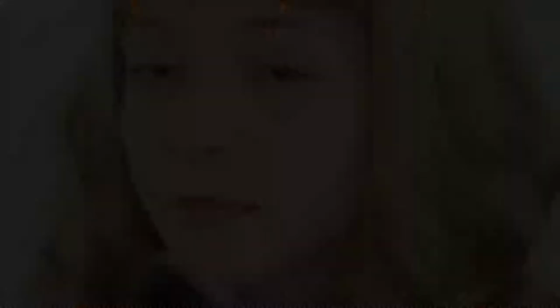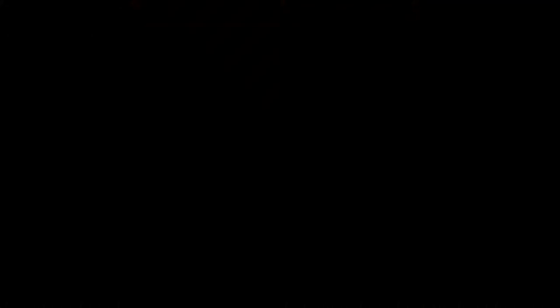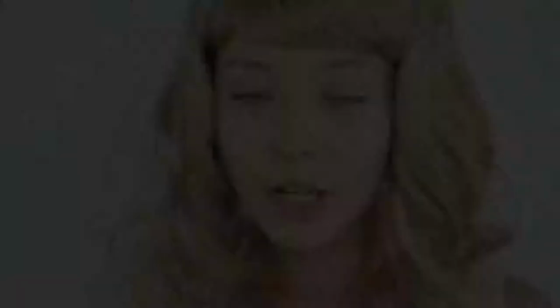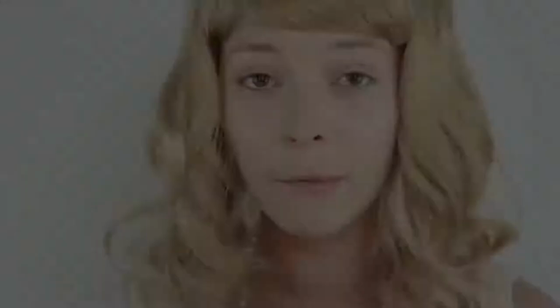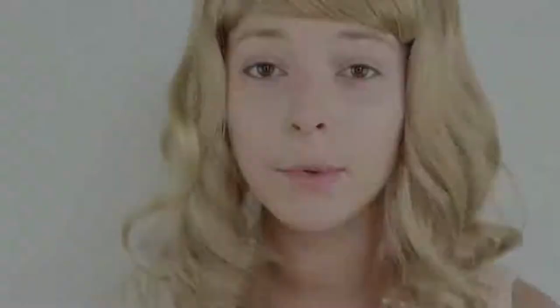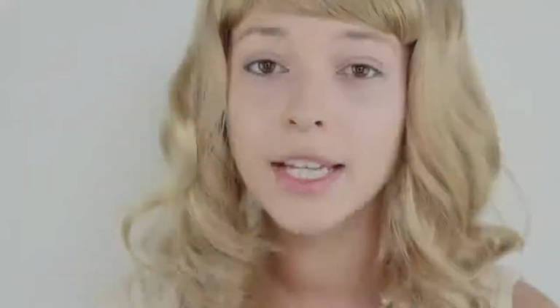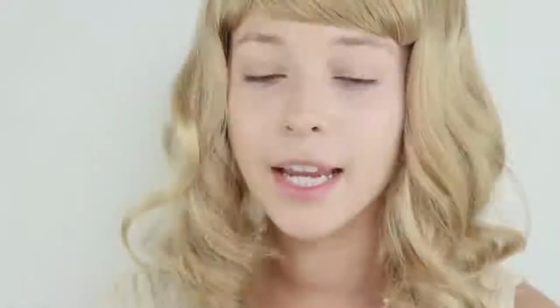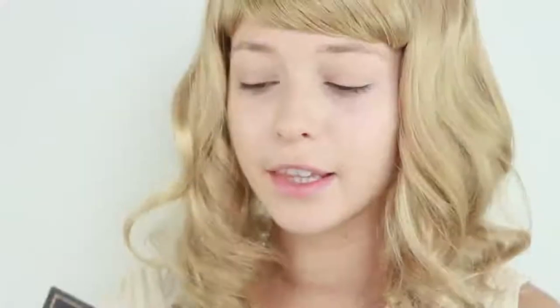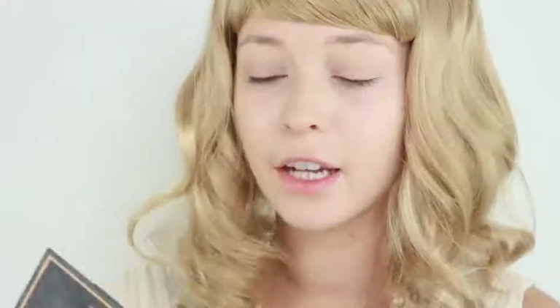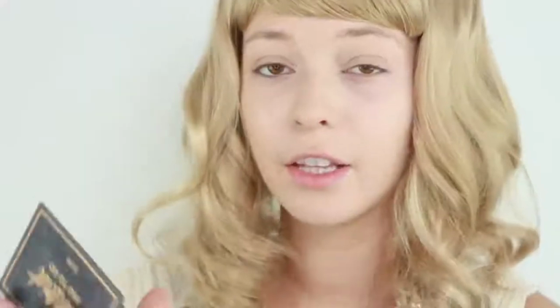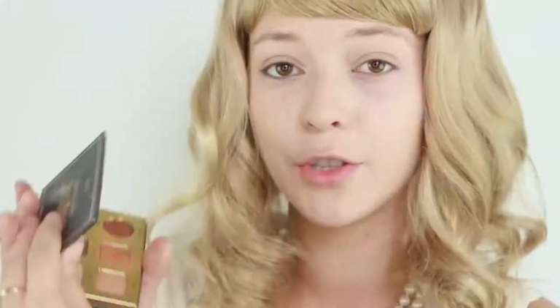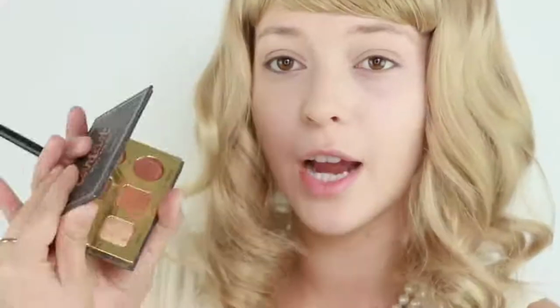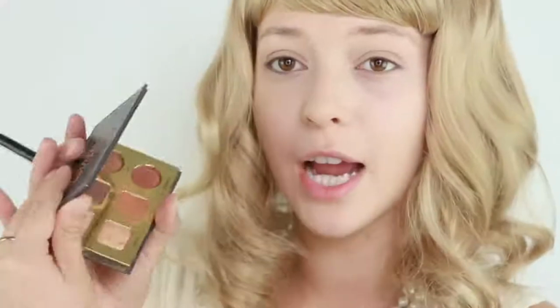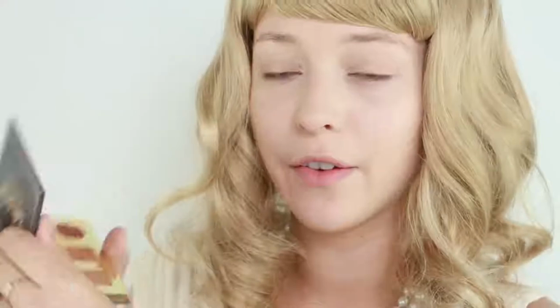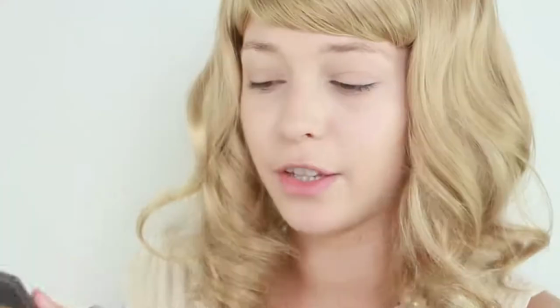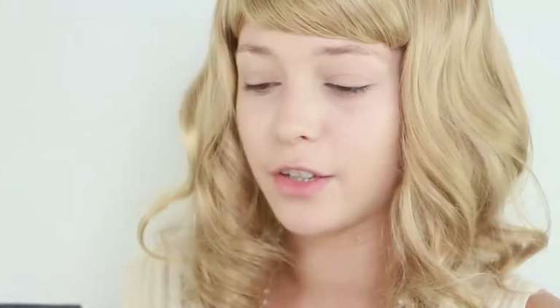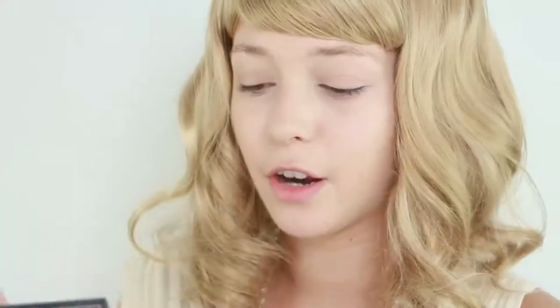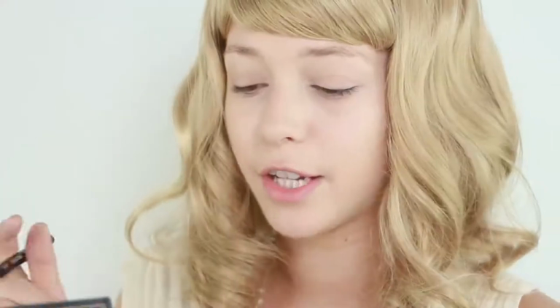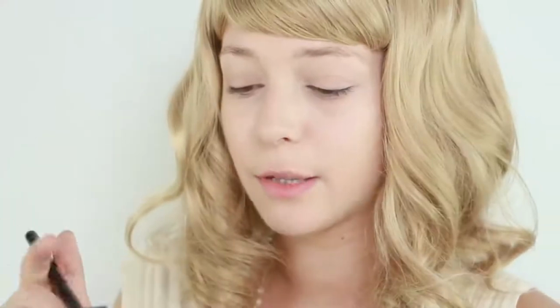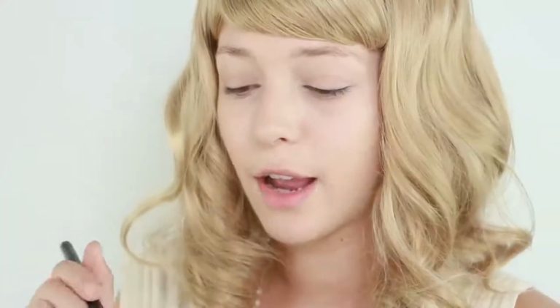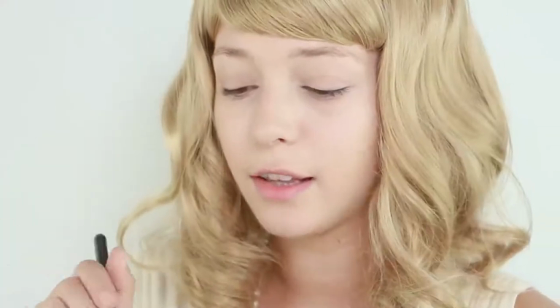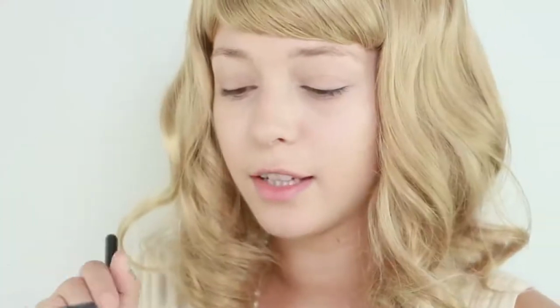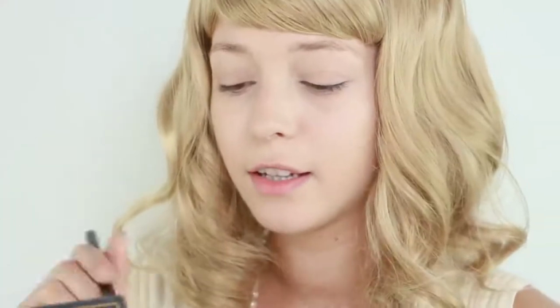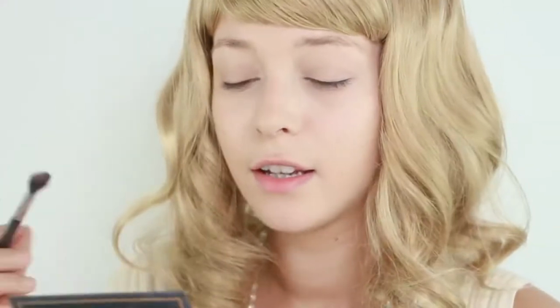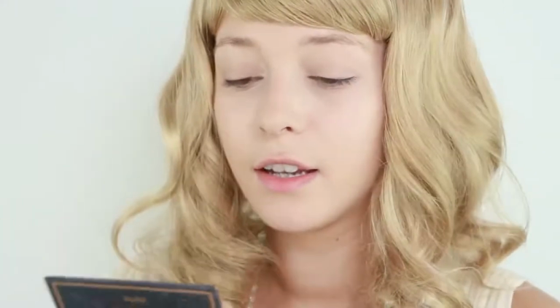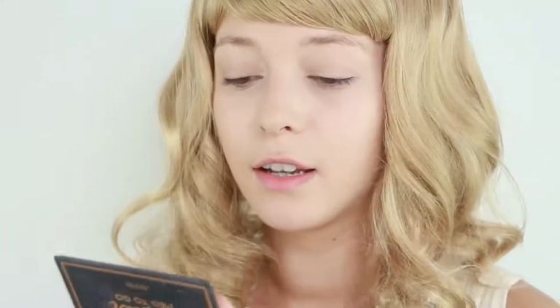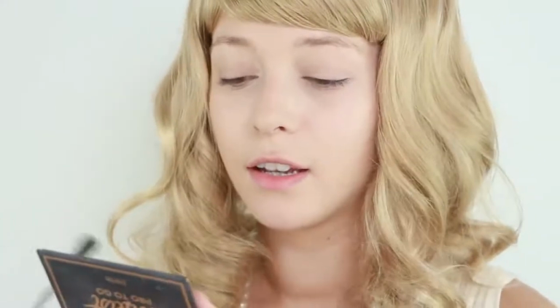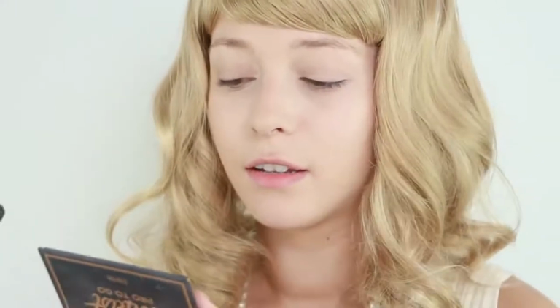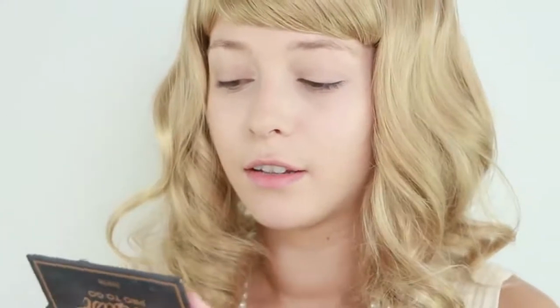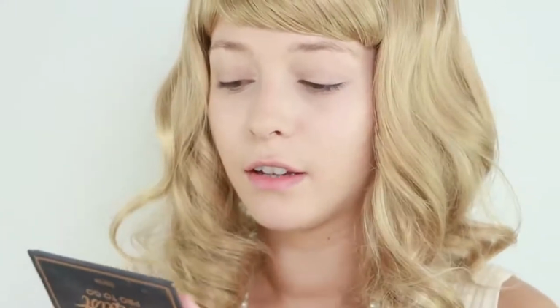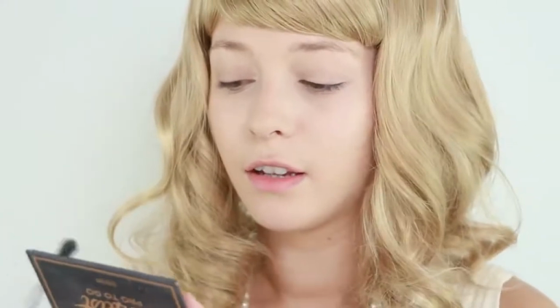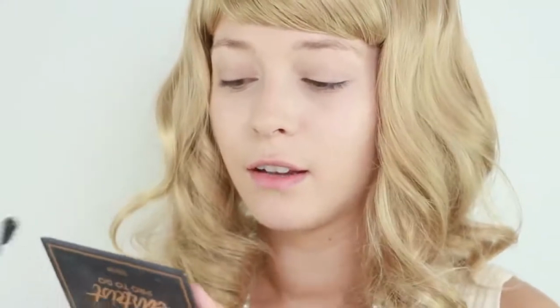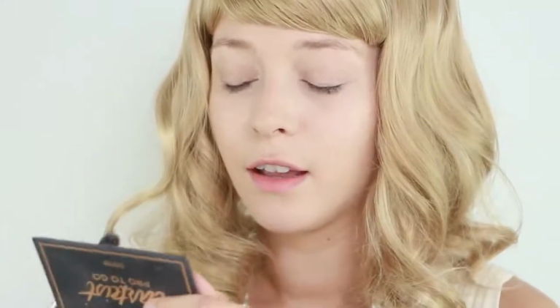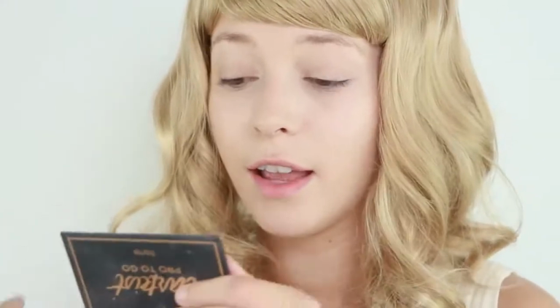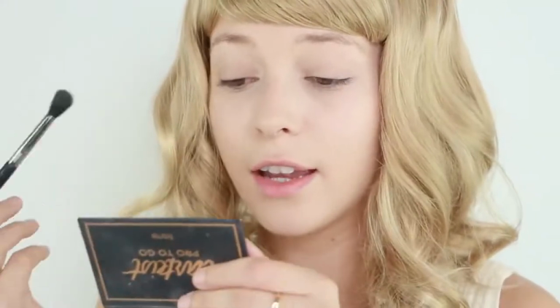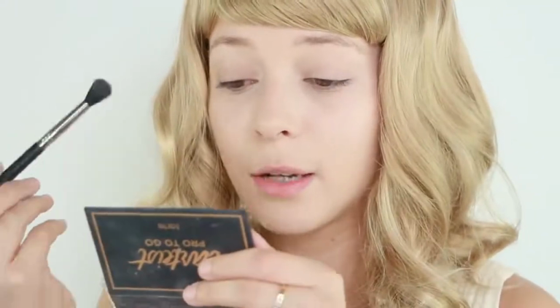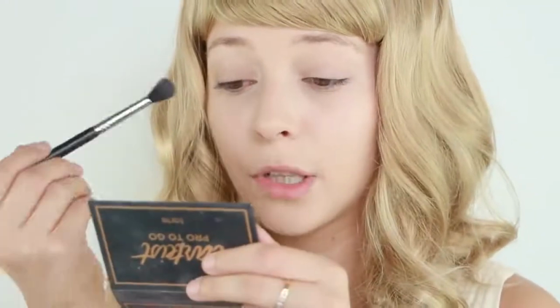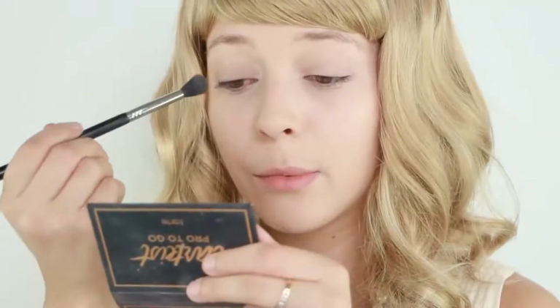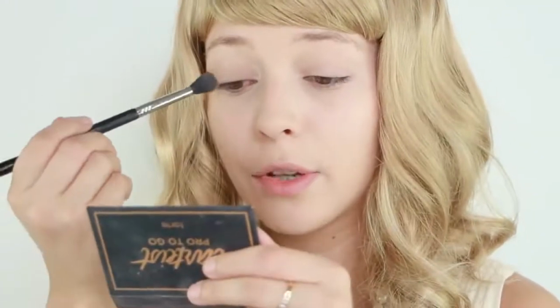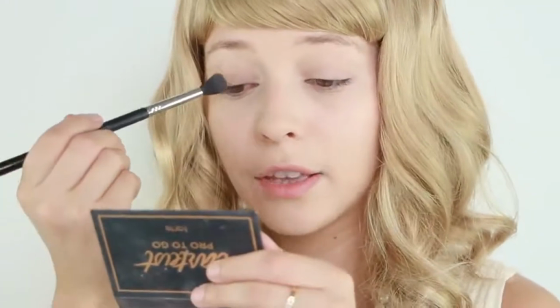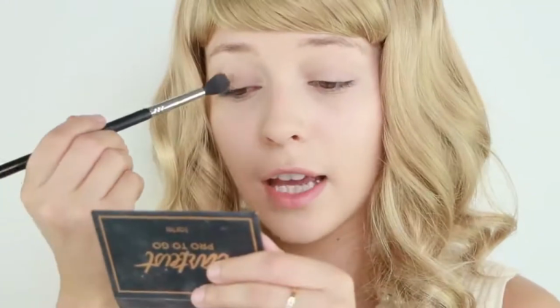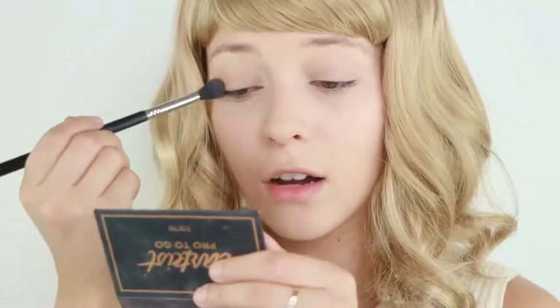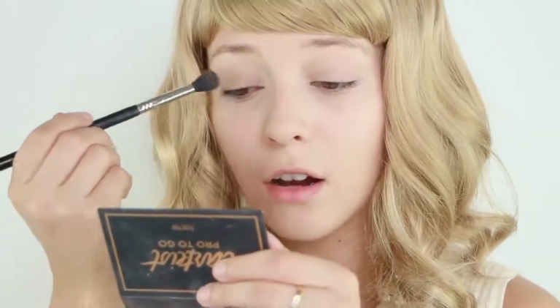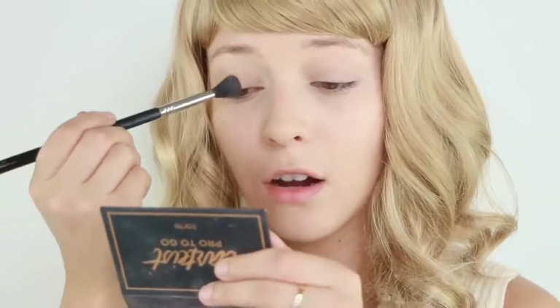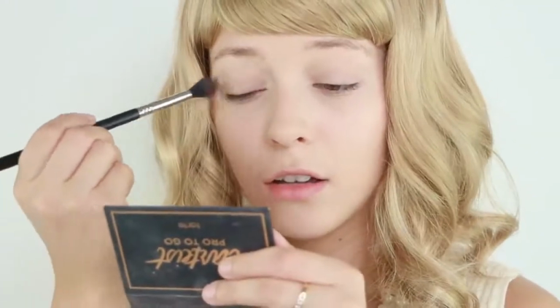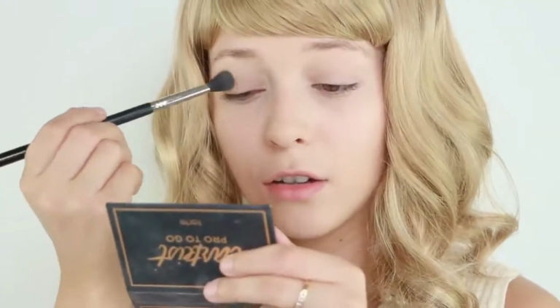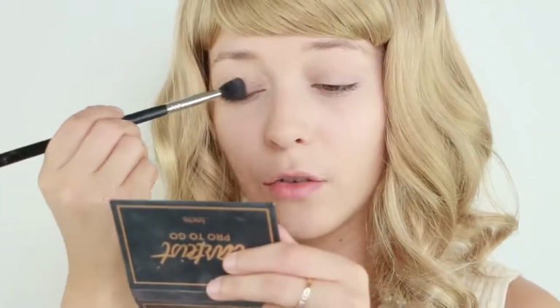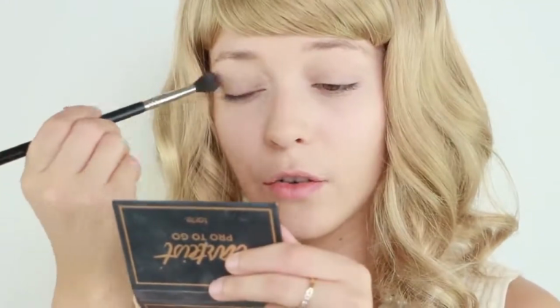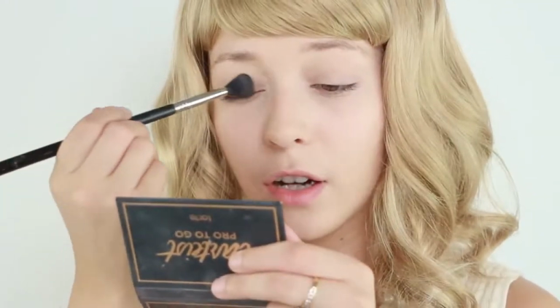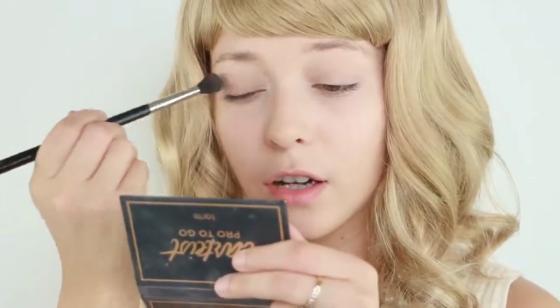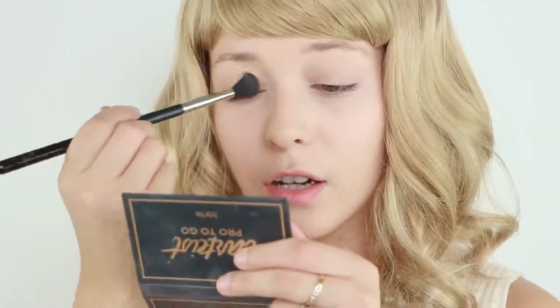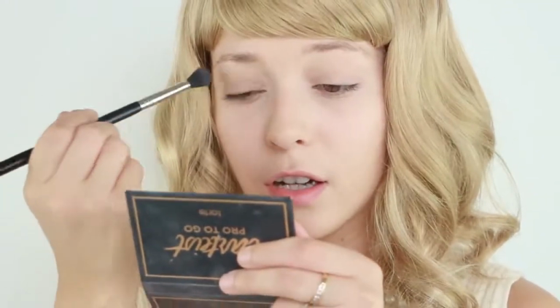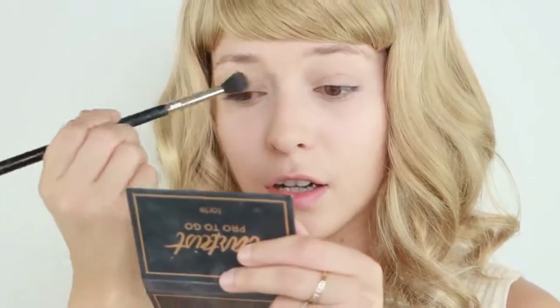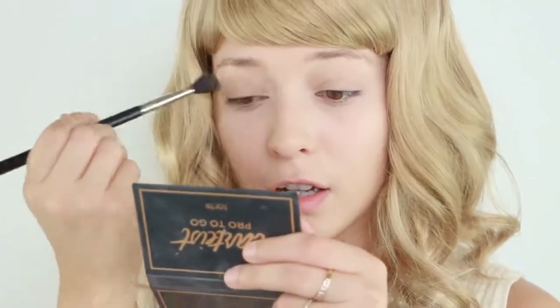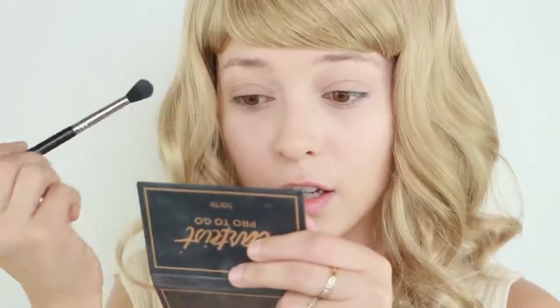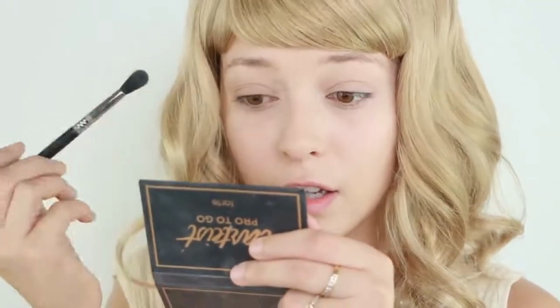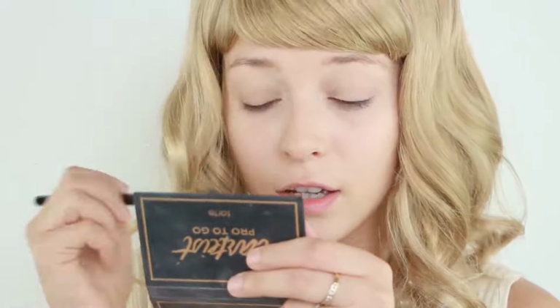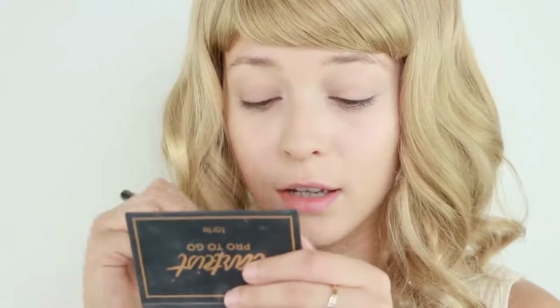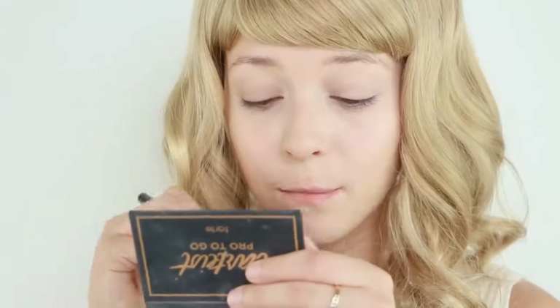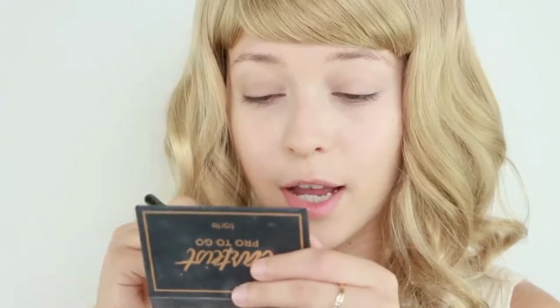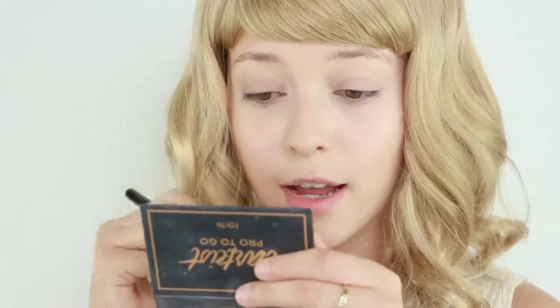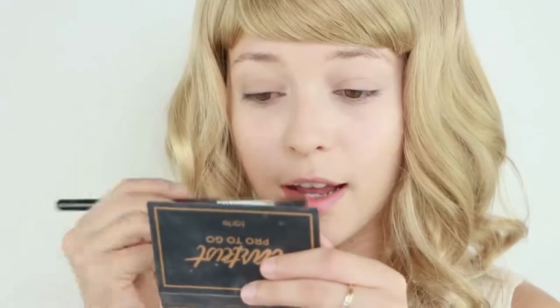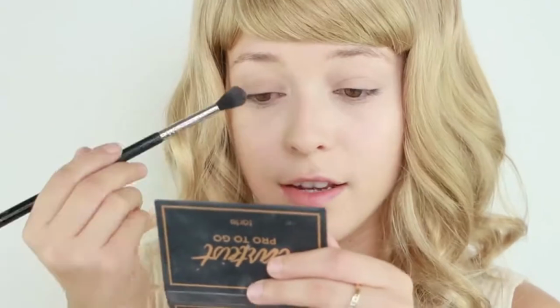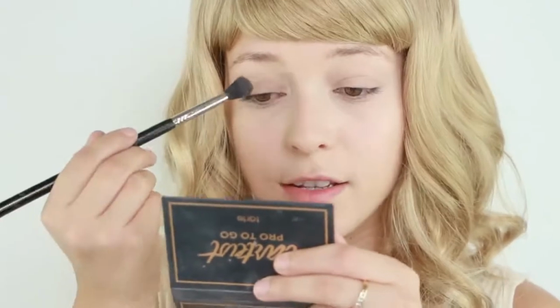I'm going to be taking the color Drive in the Tardis palette and putting that all over my eyes.